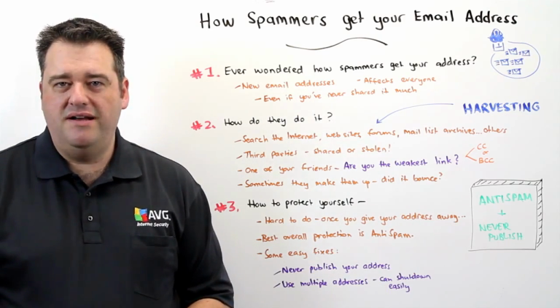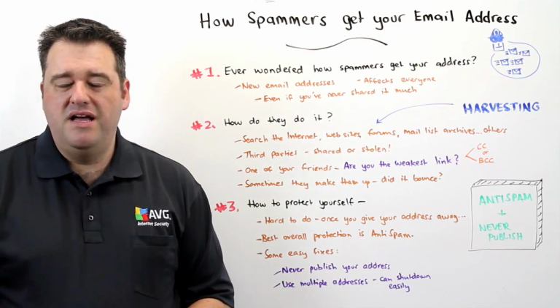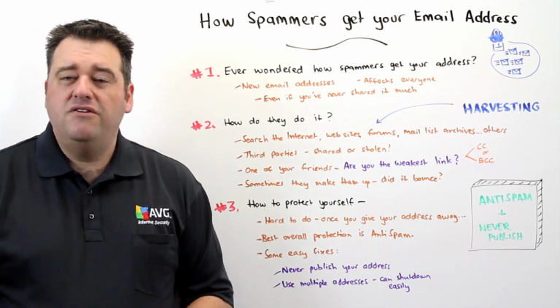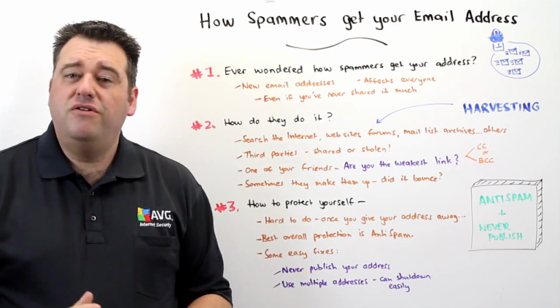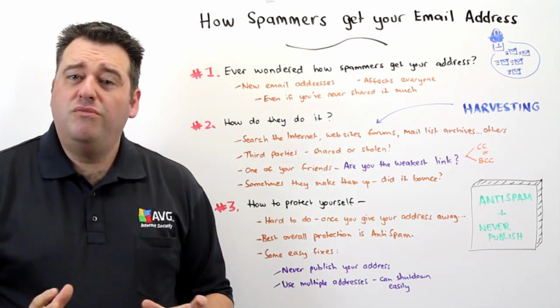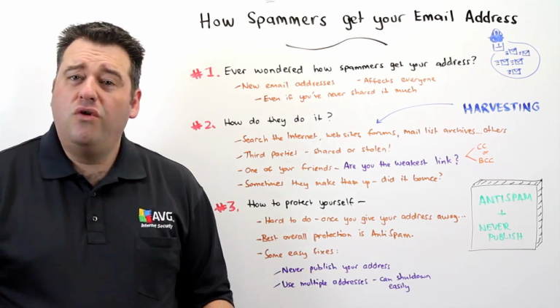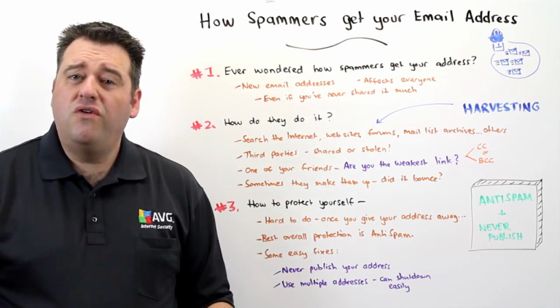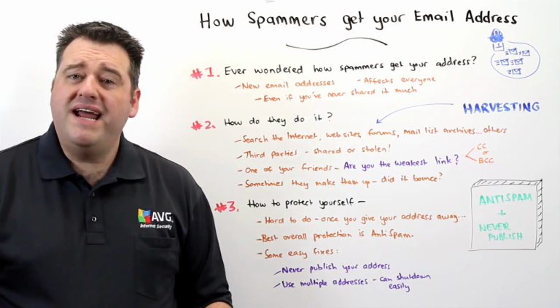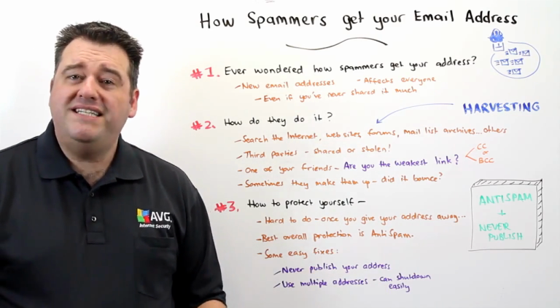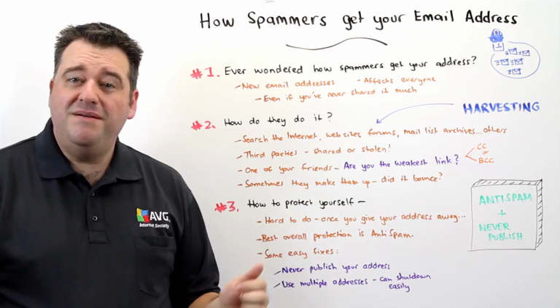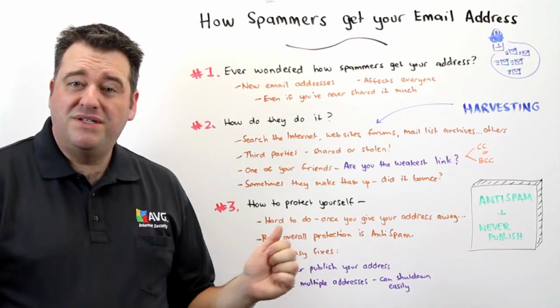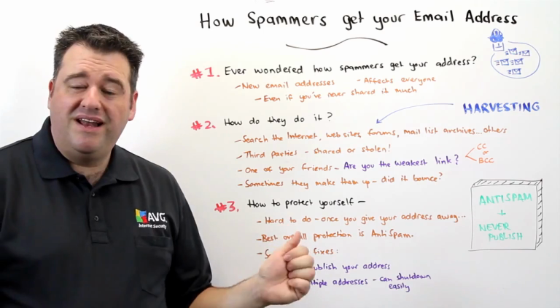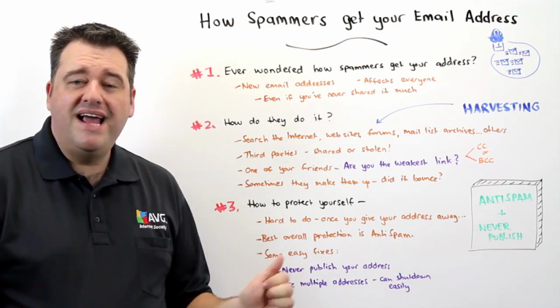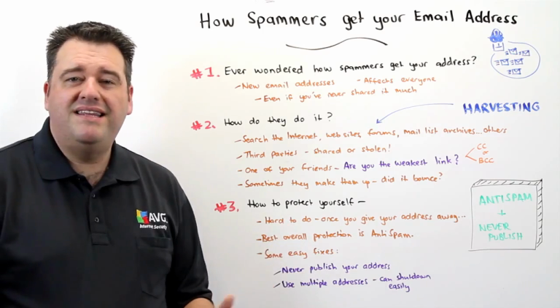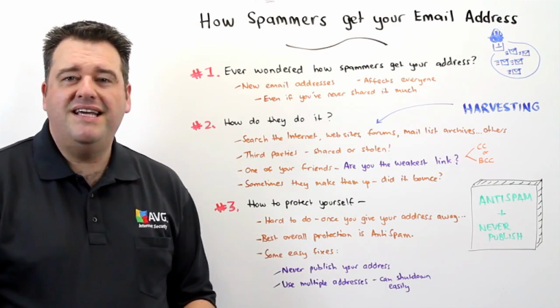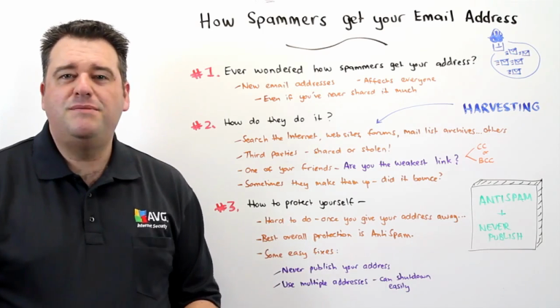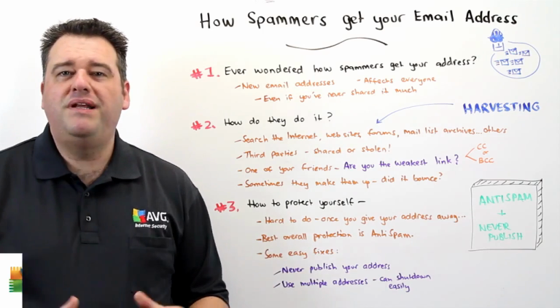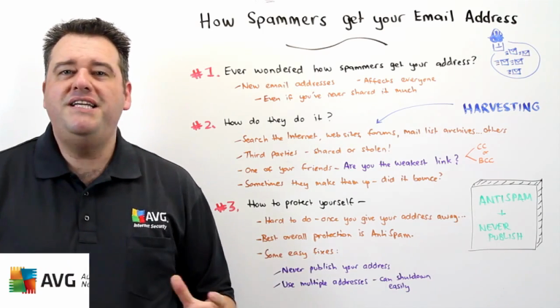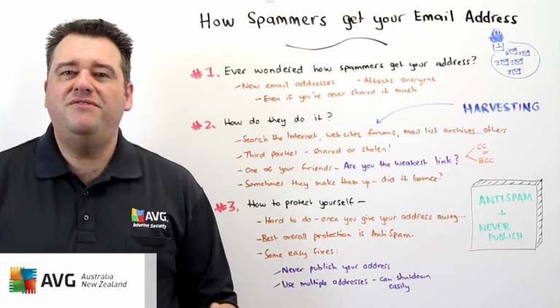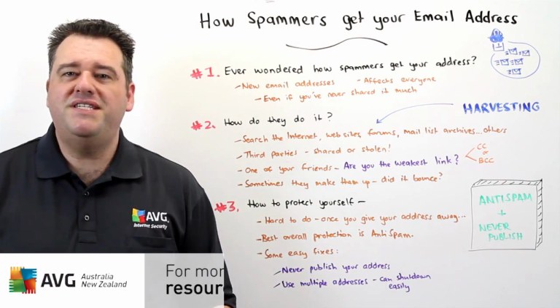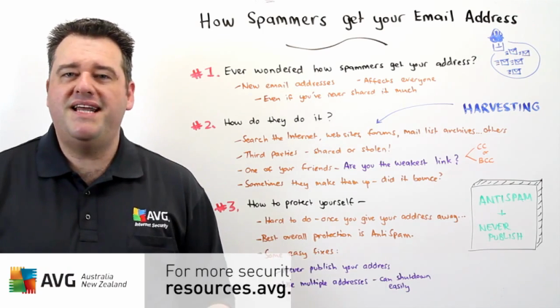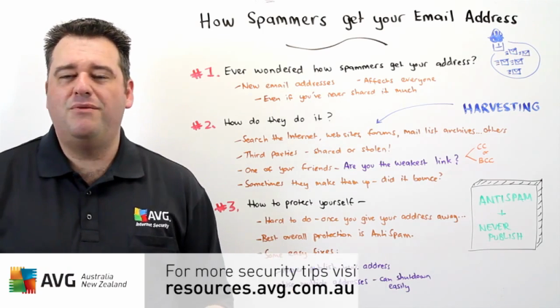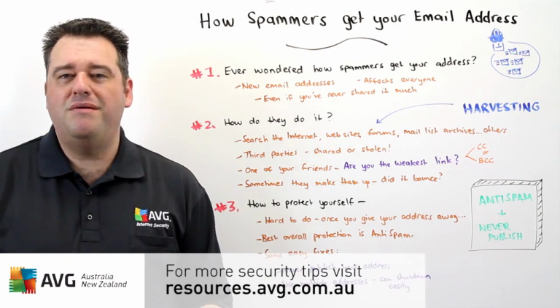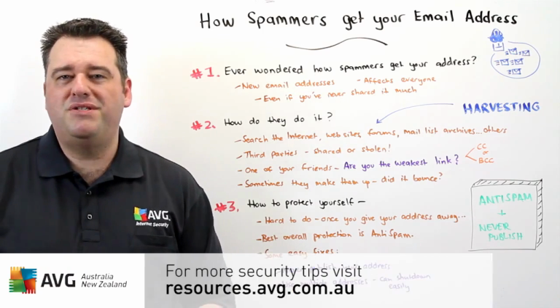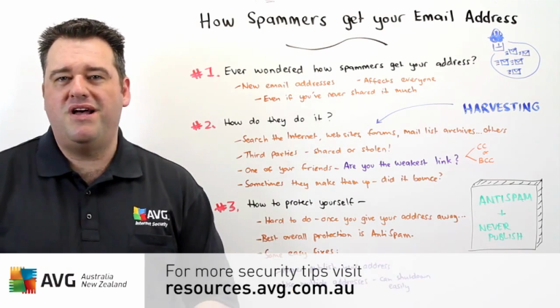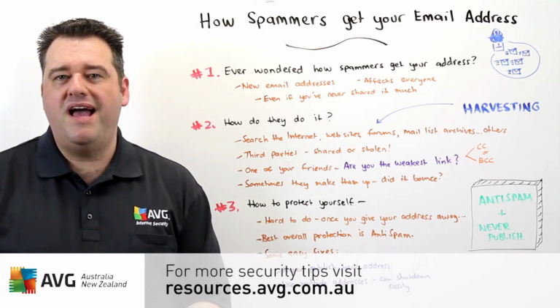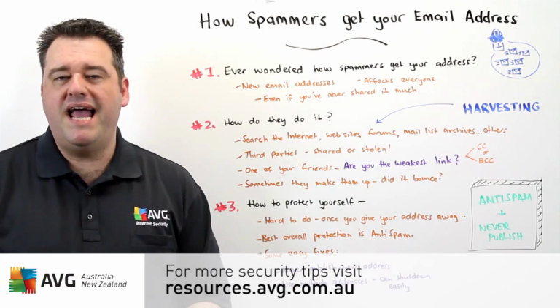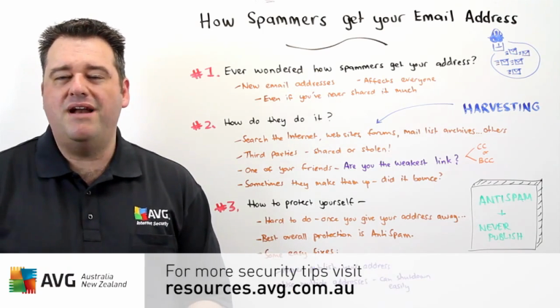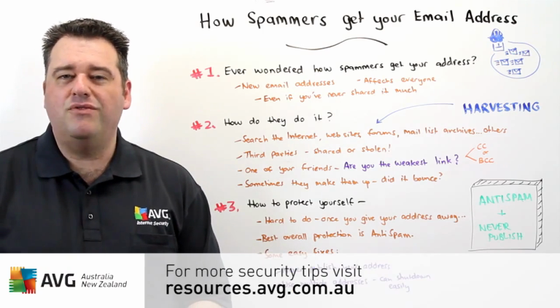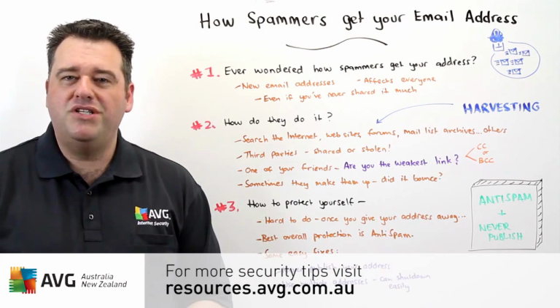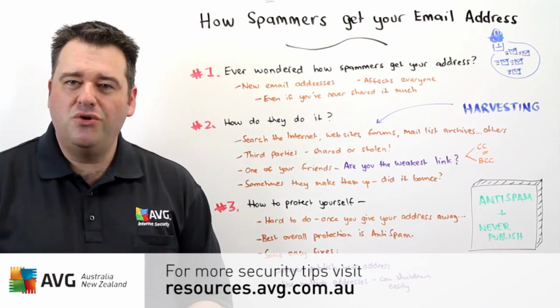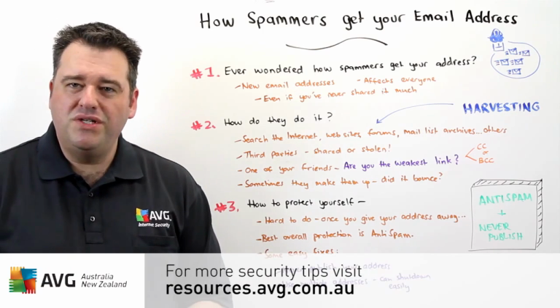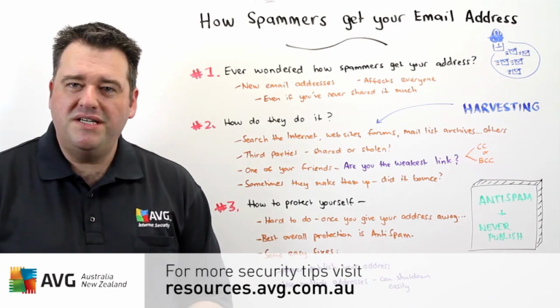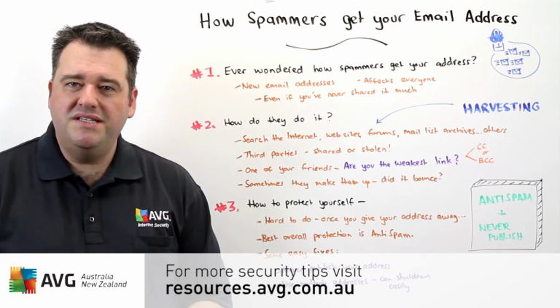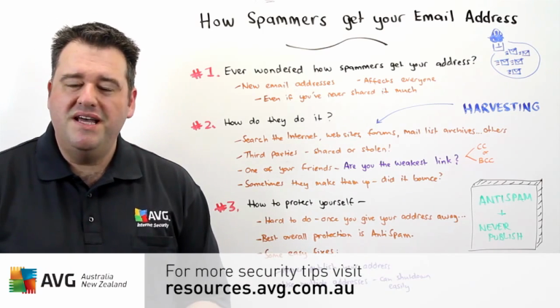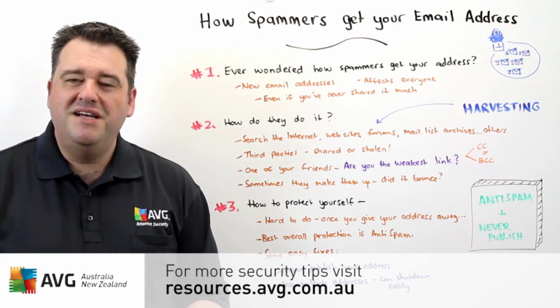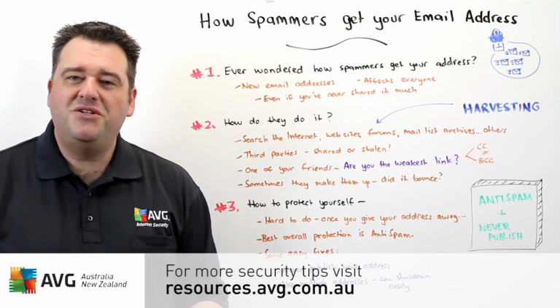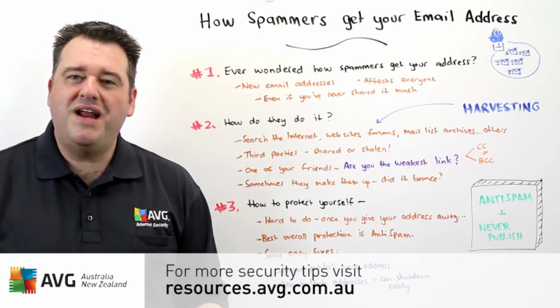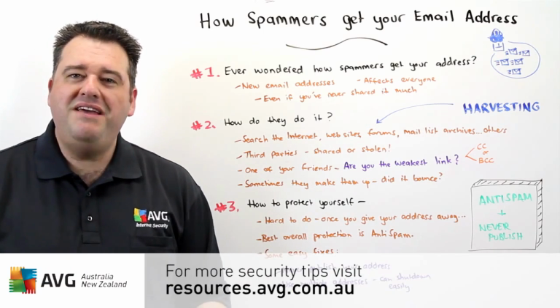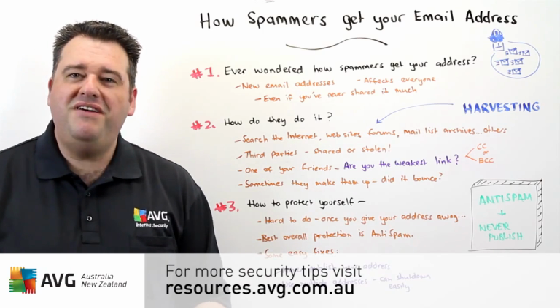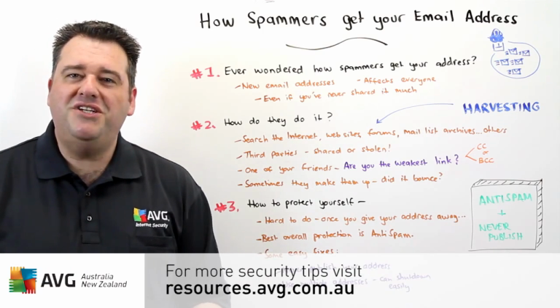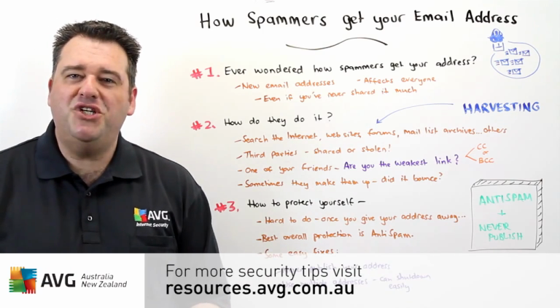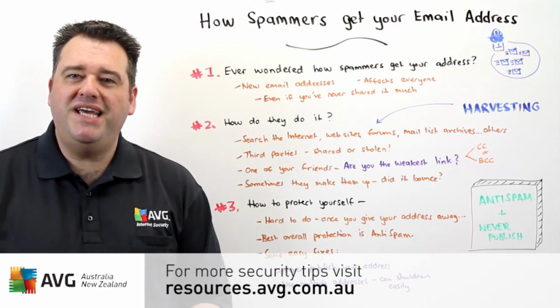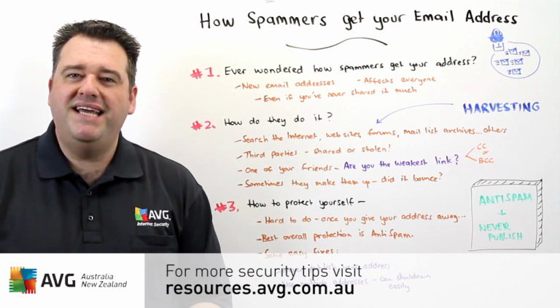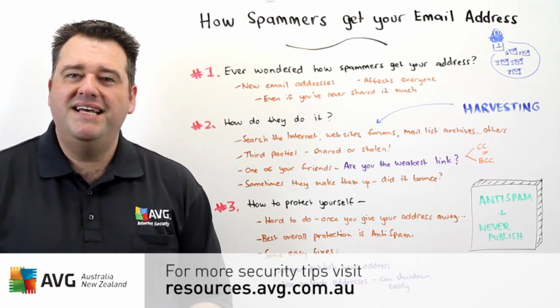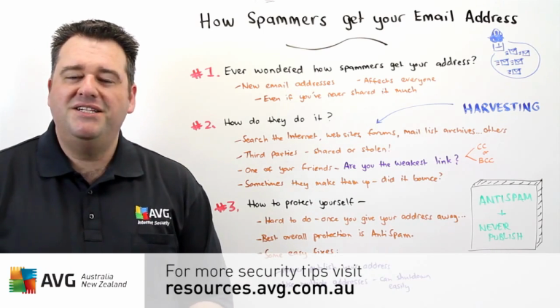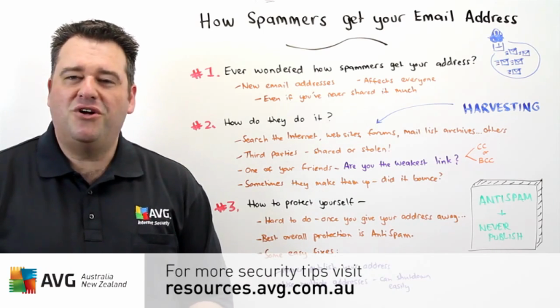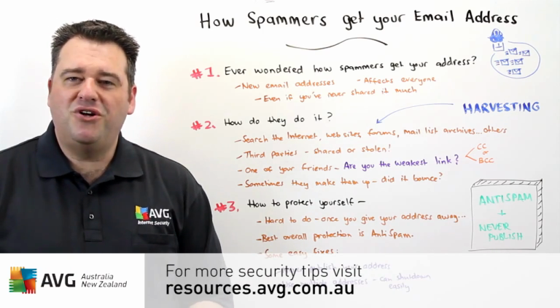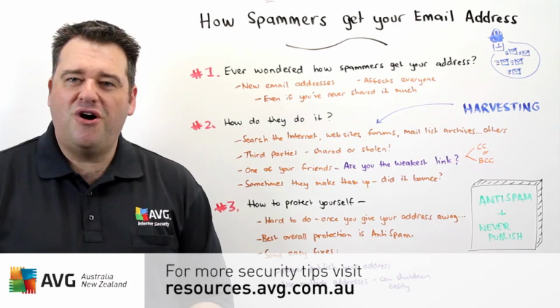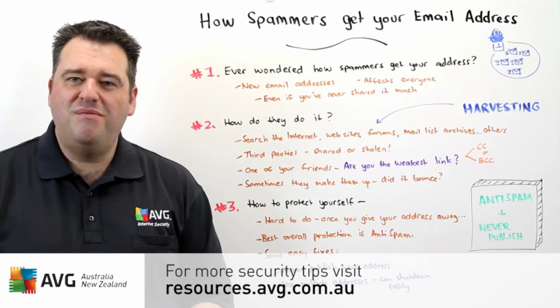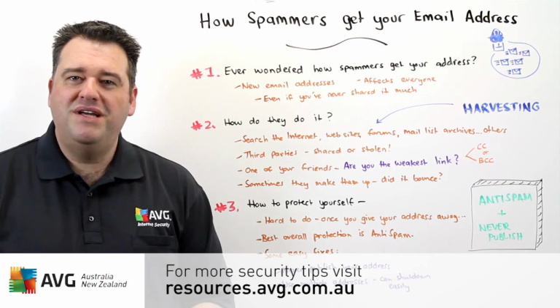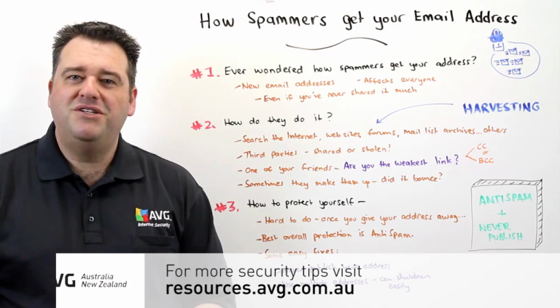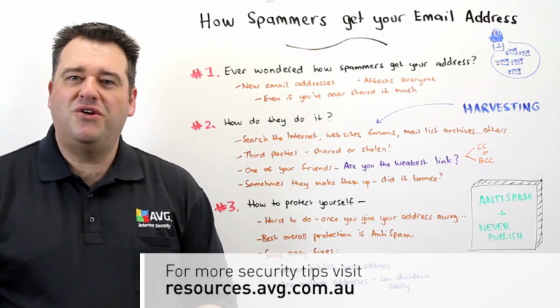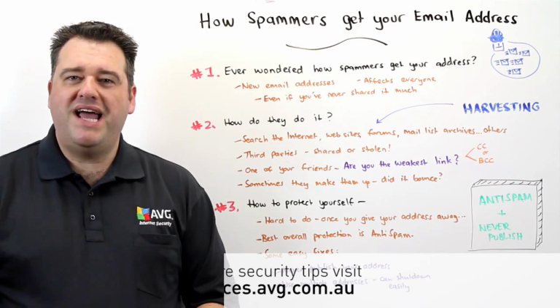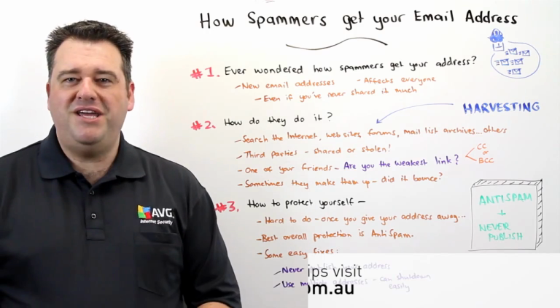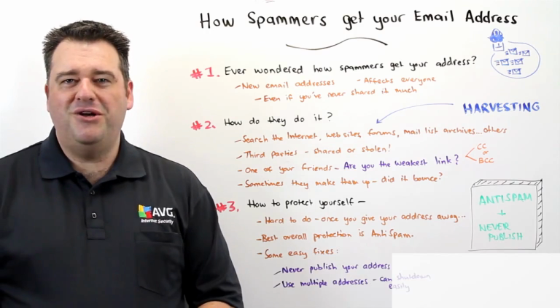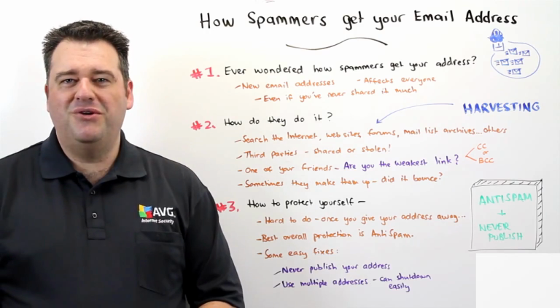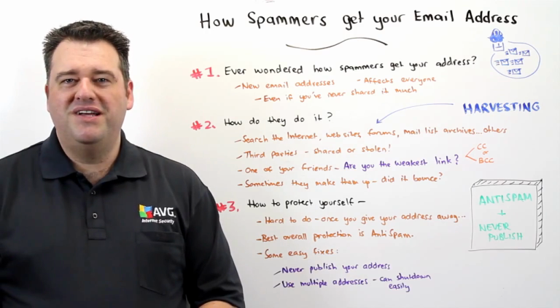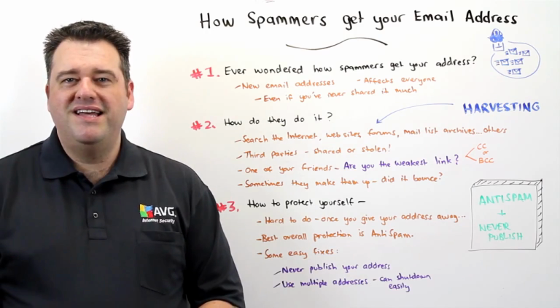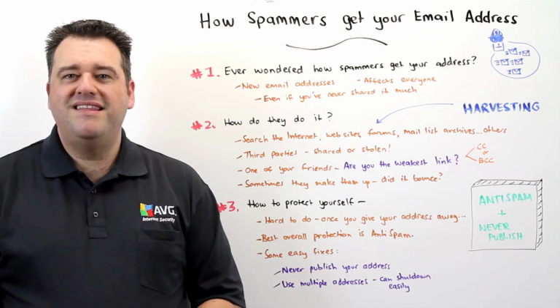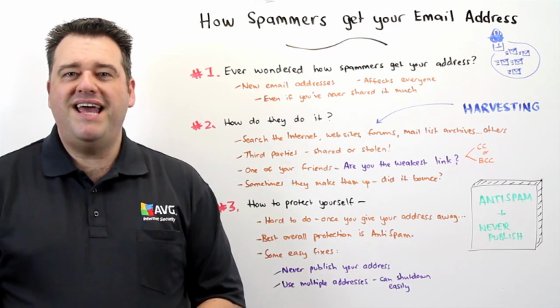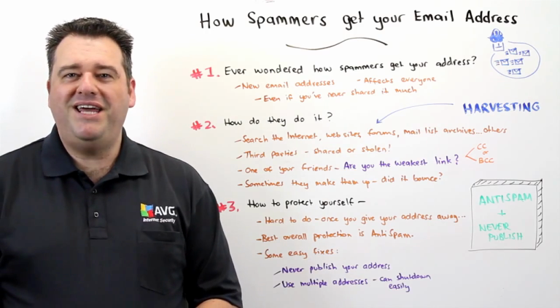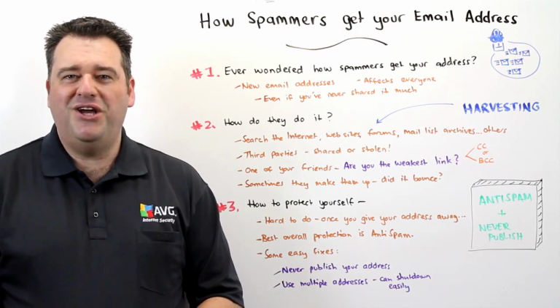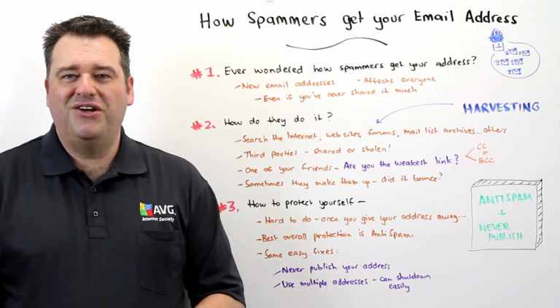For more great tips like these, please visit our website at resources.avg.com.au. Thank you.